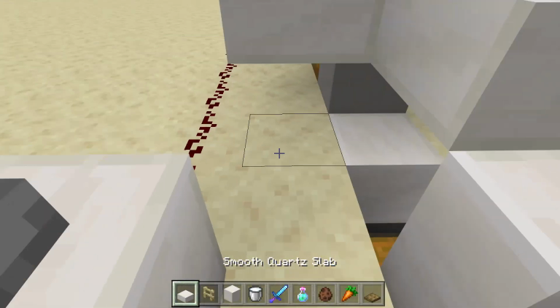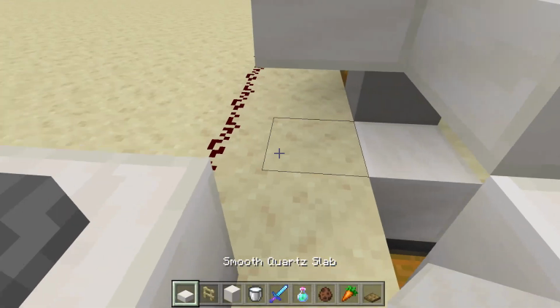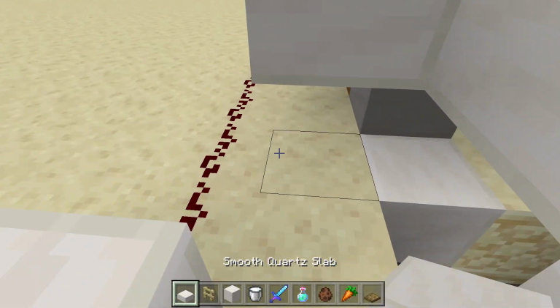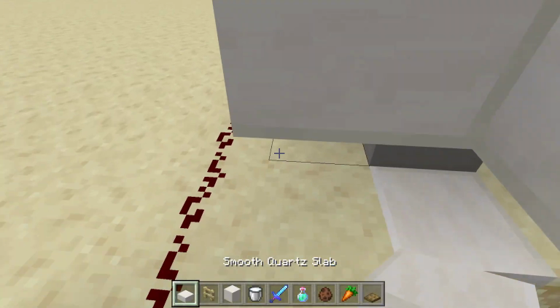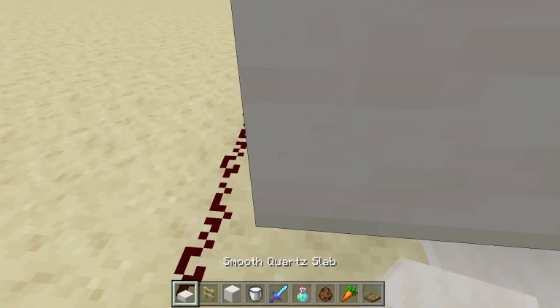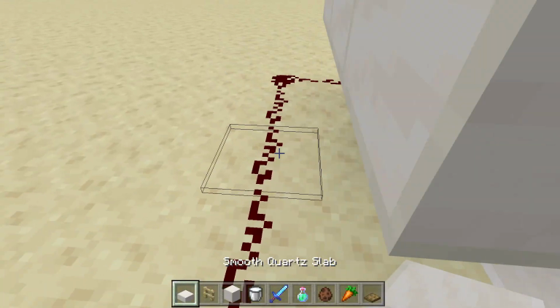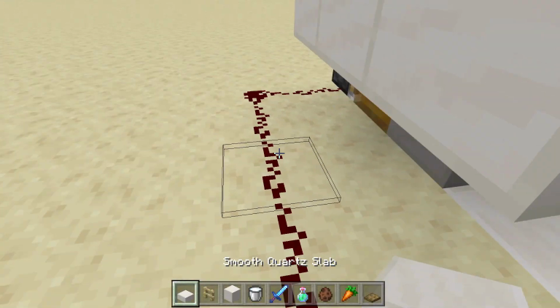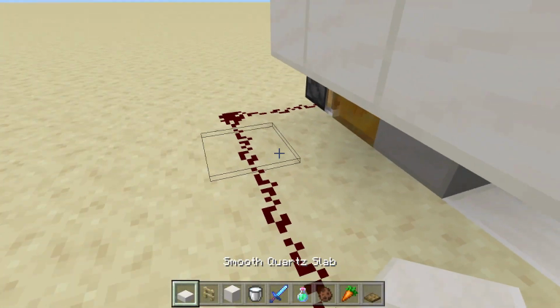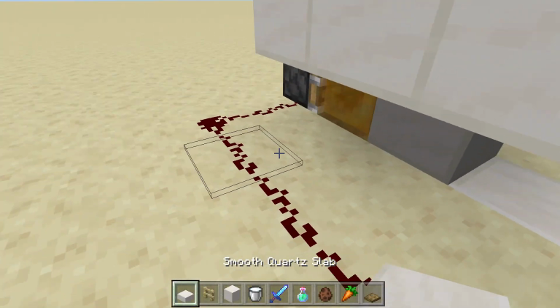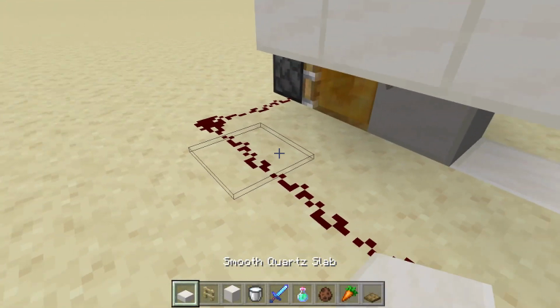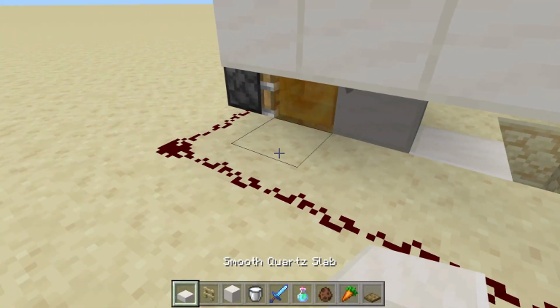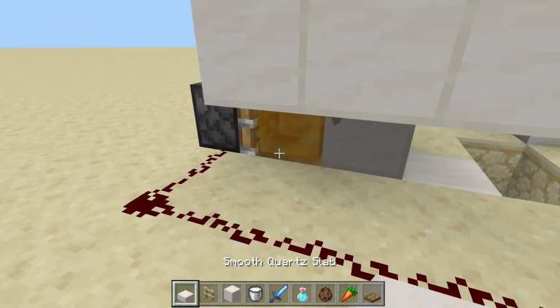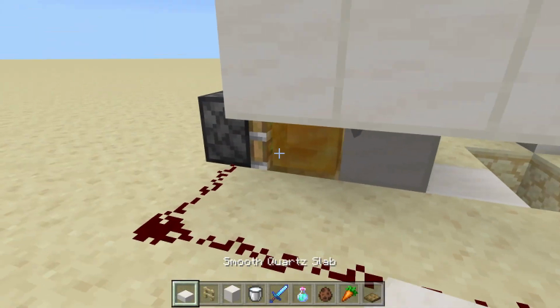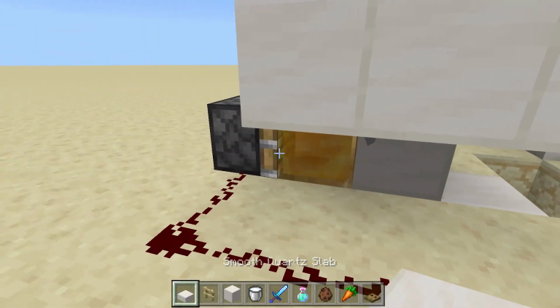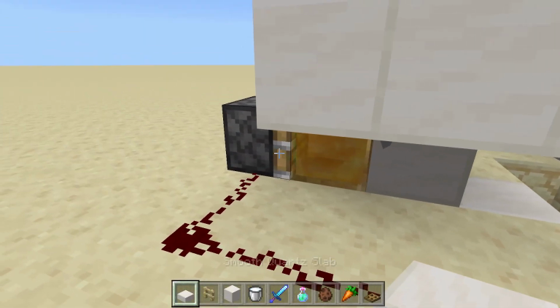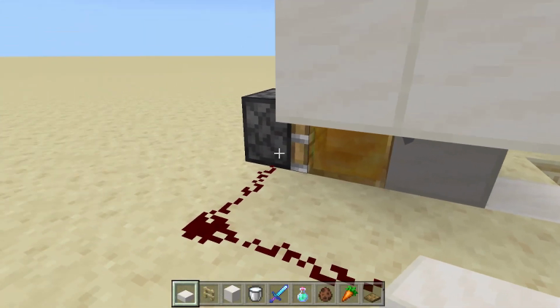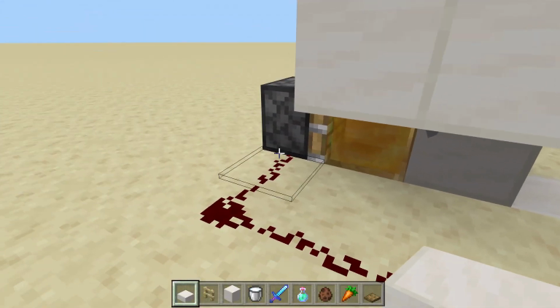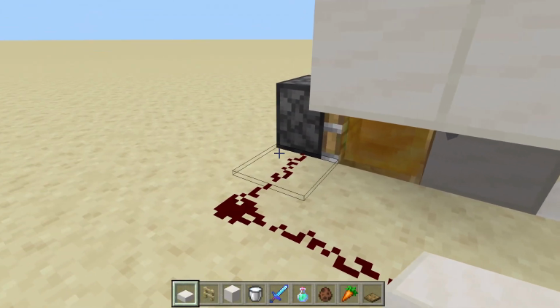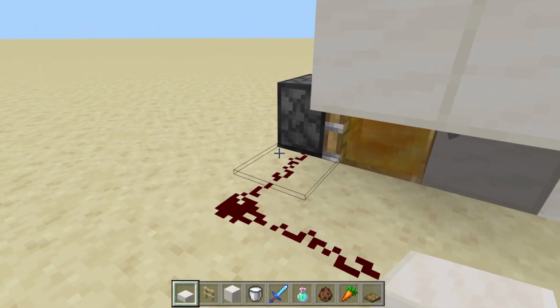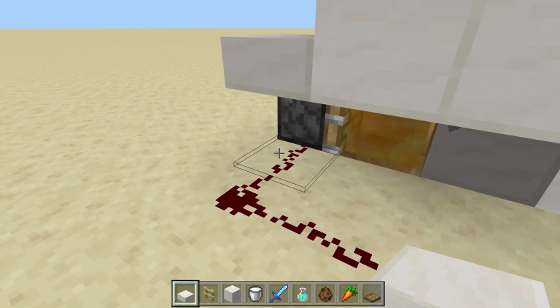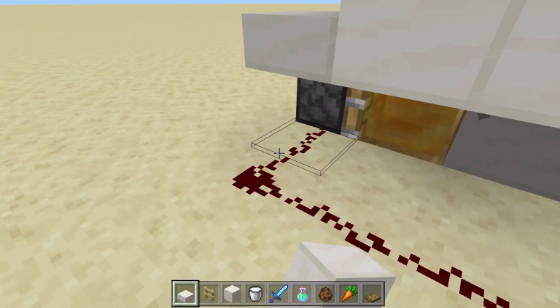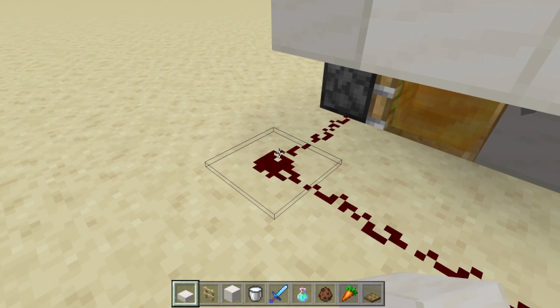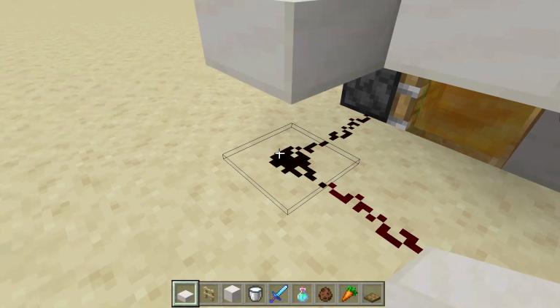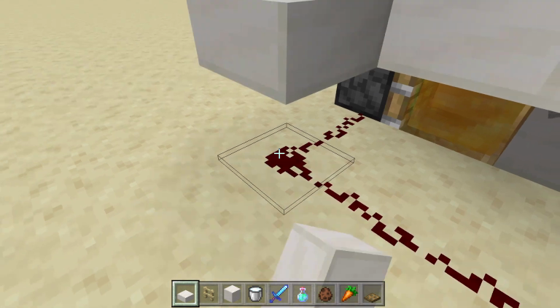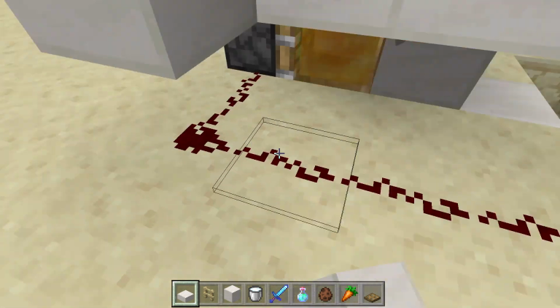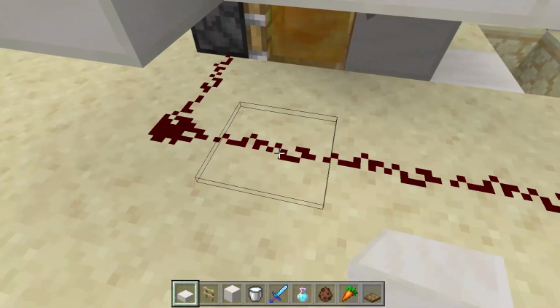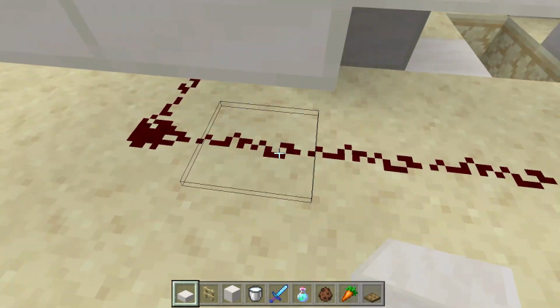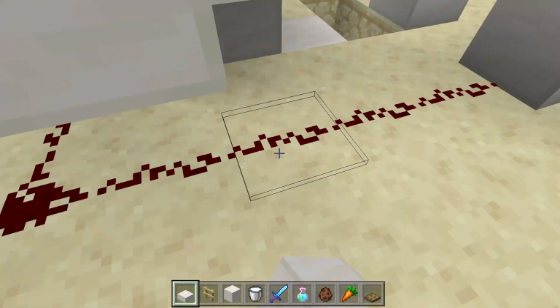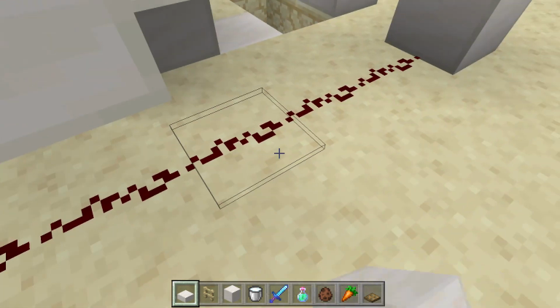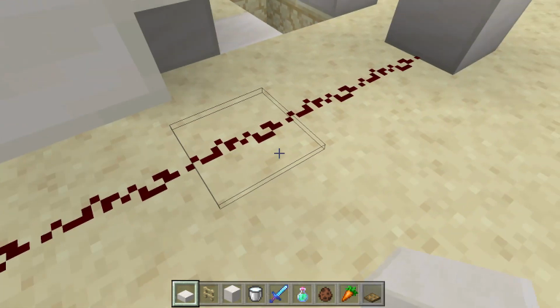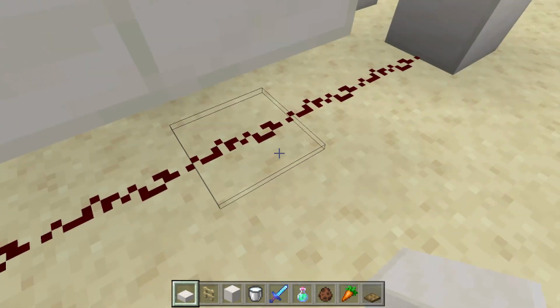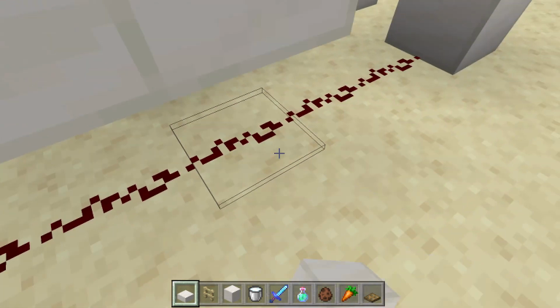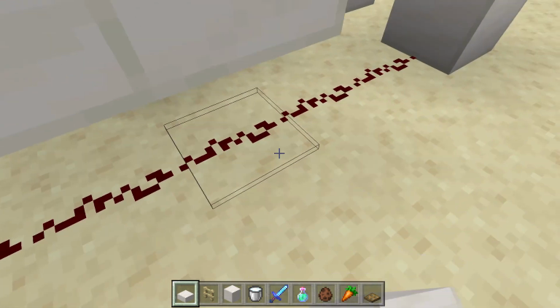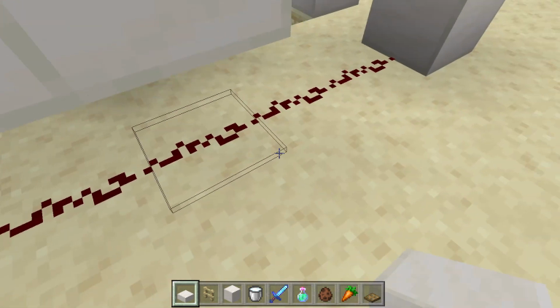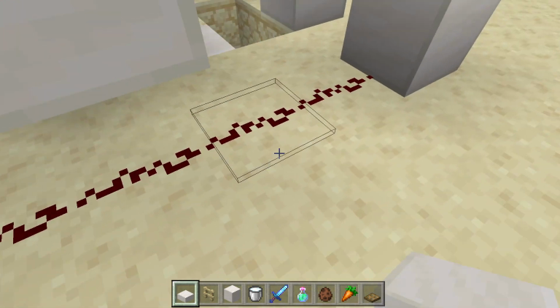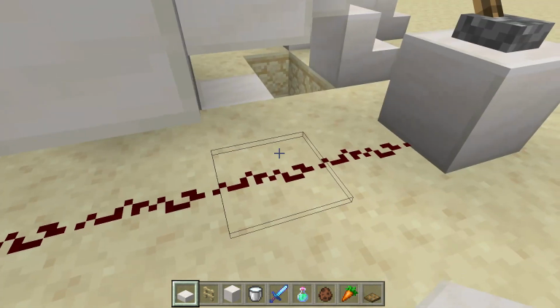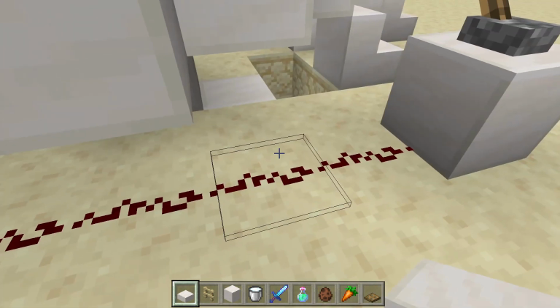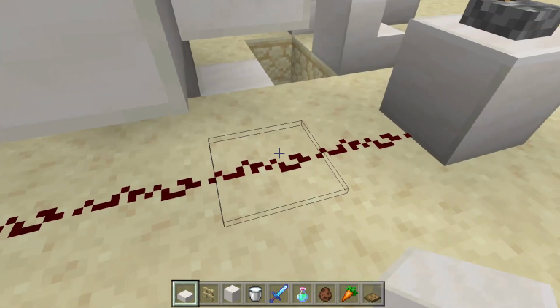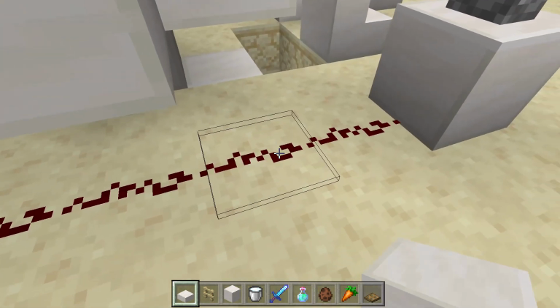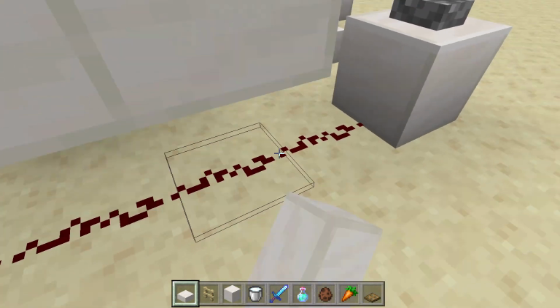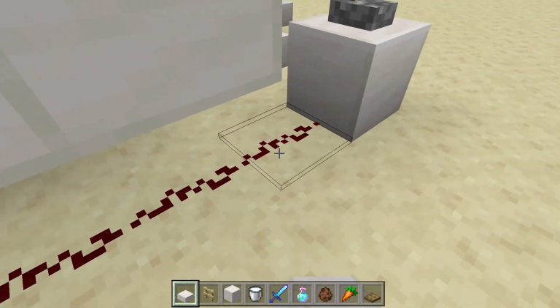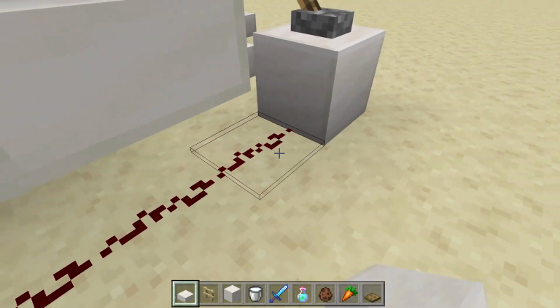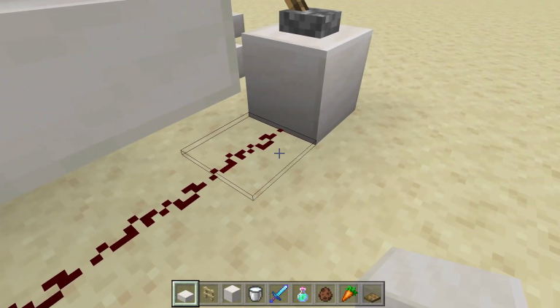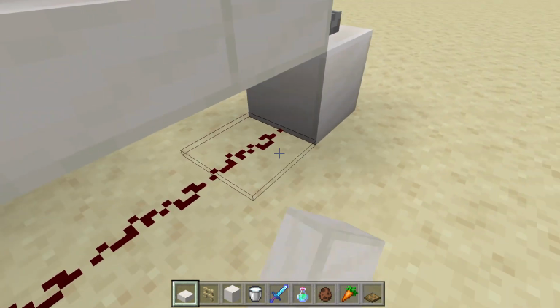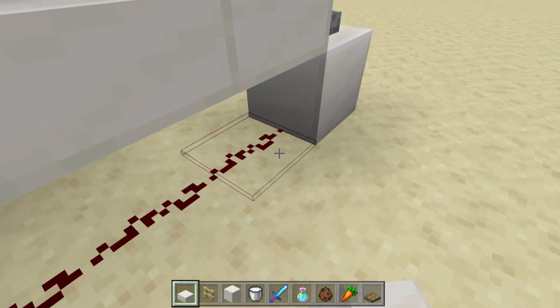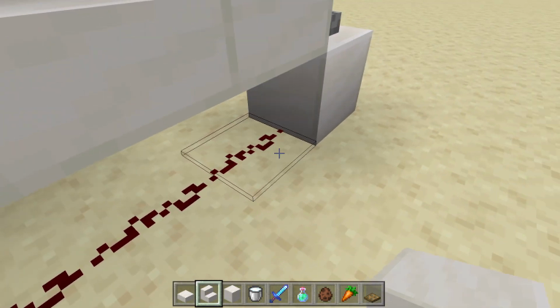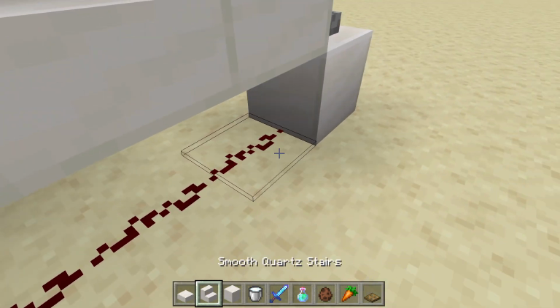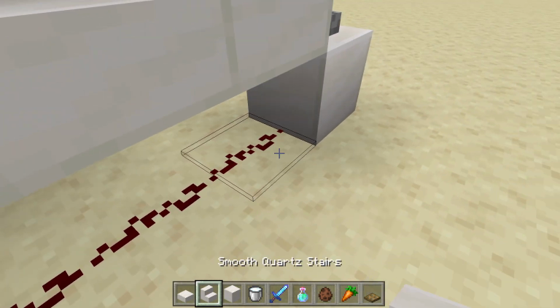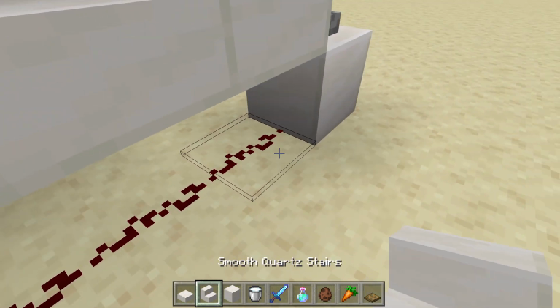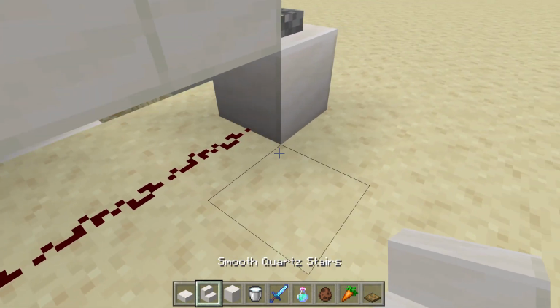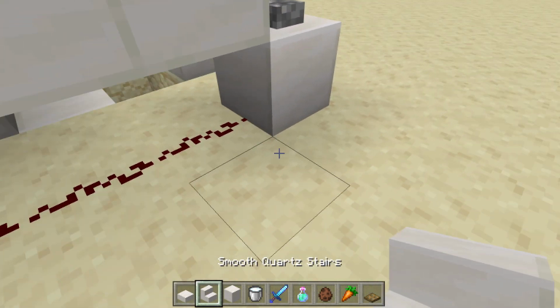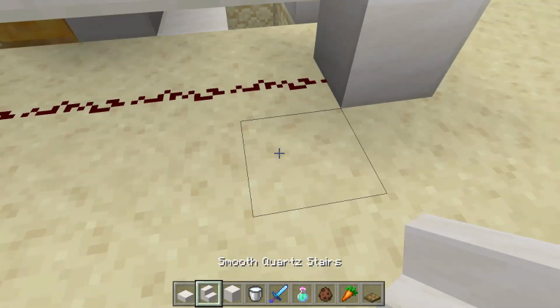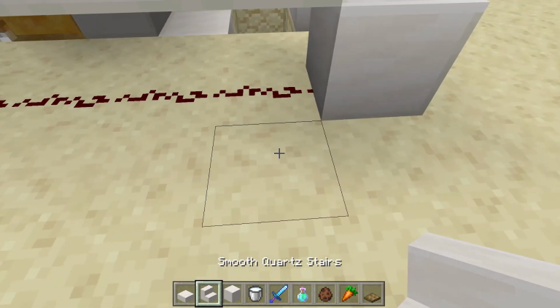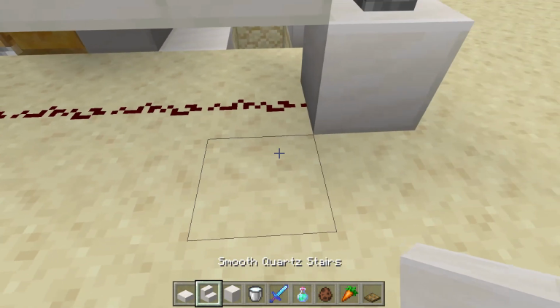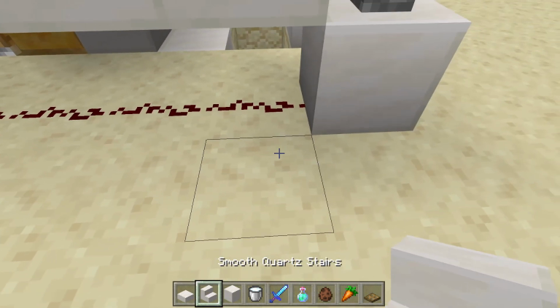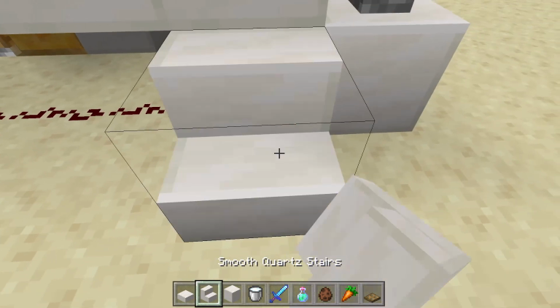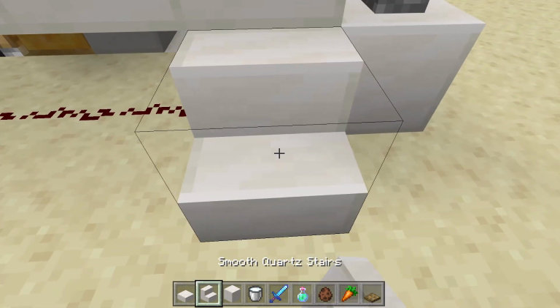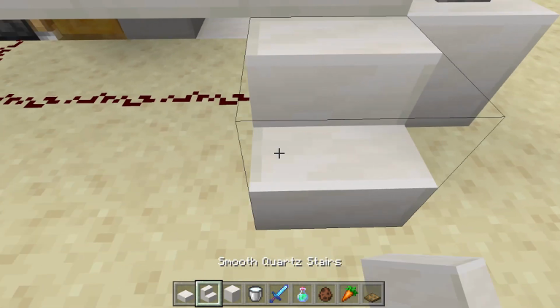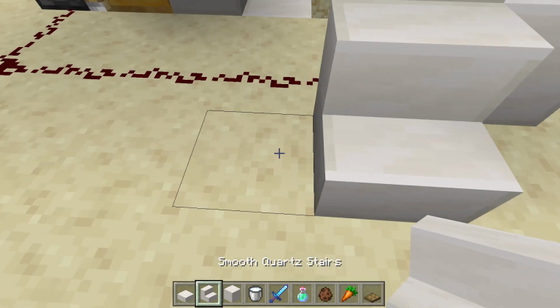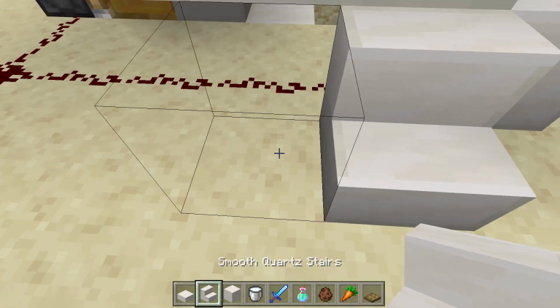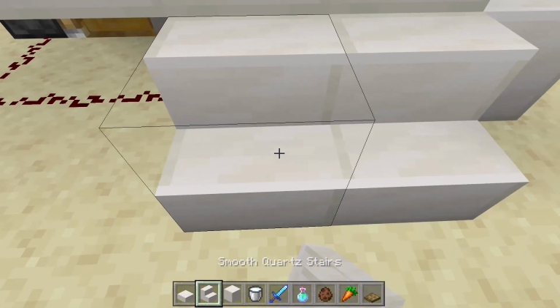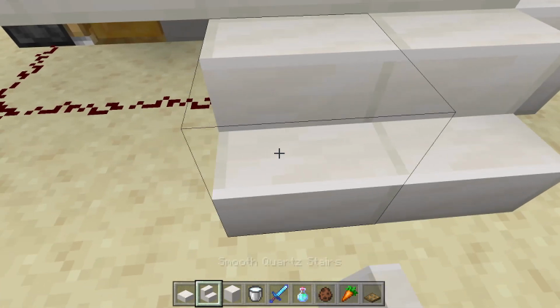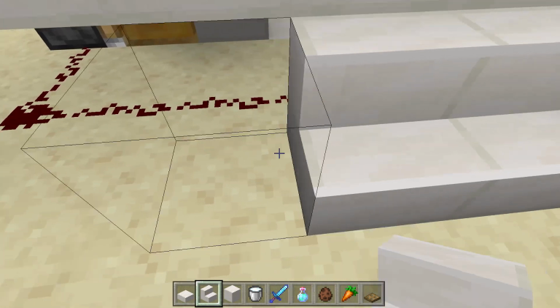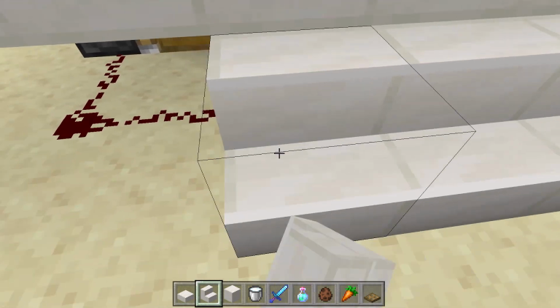This is a quick example of how you can hide the redstone and make the design a little bit prettier using slabs and stairs.